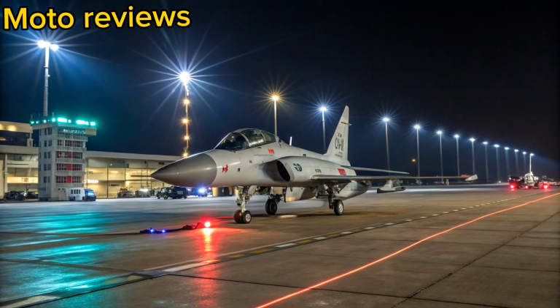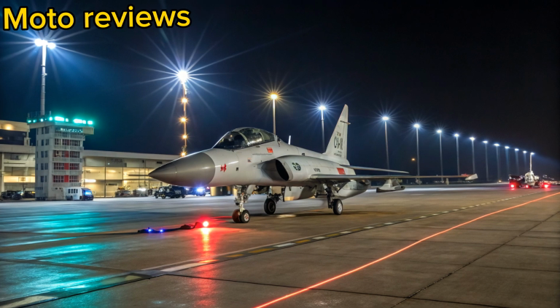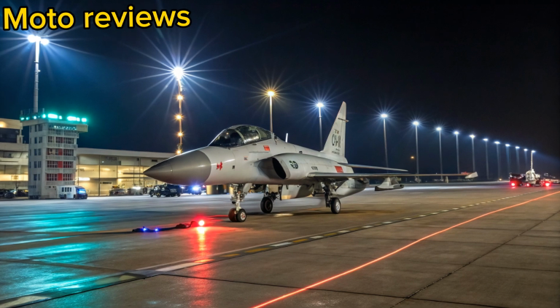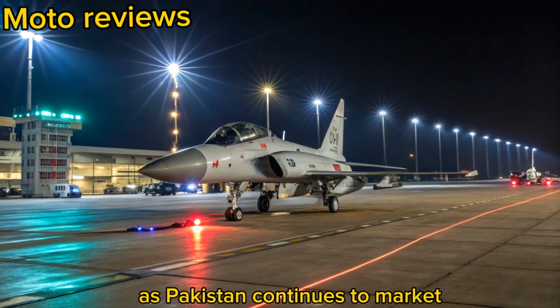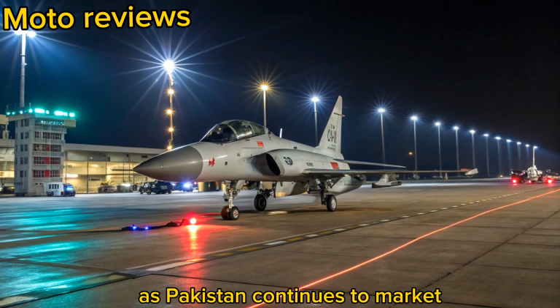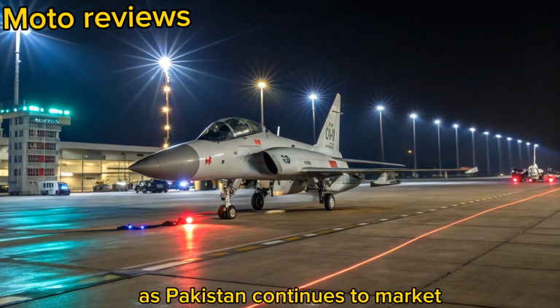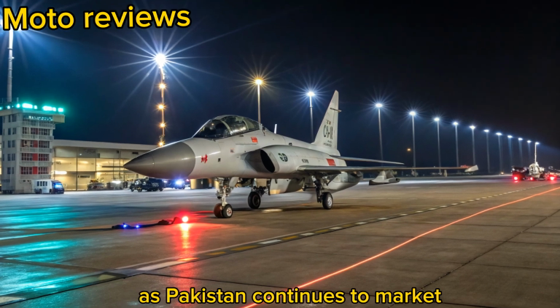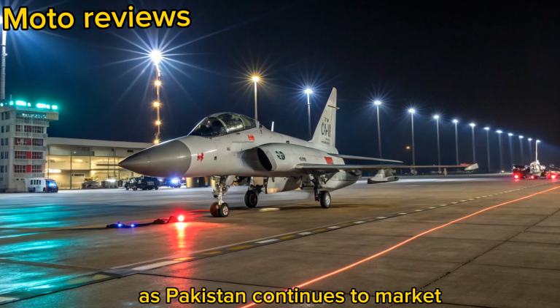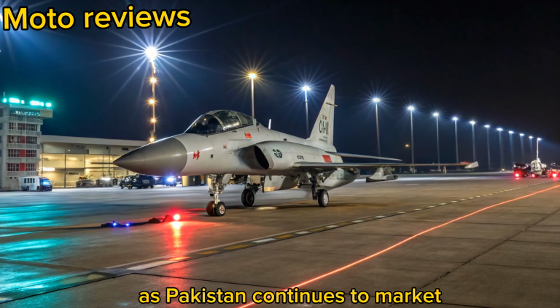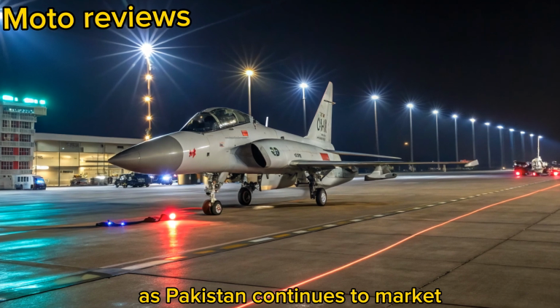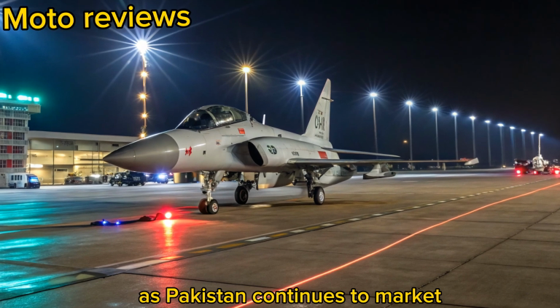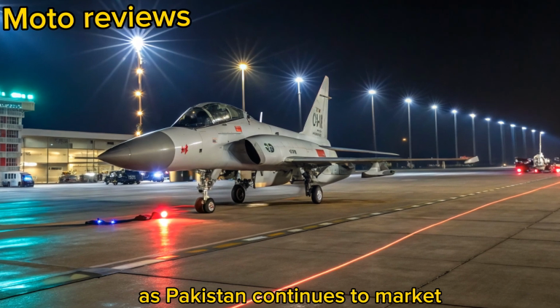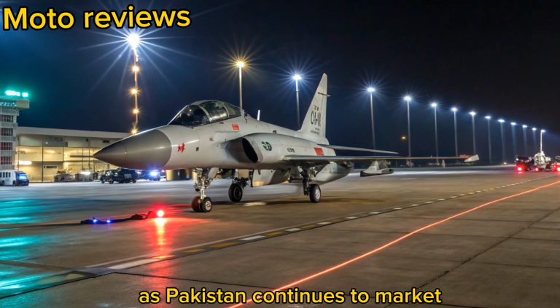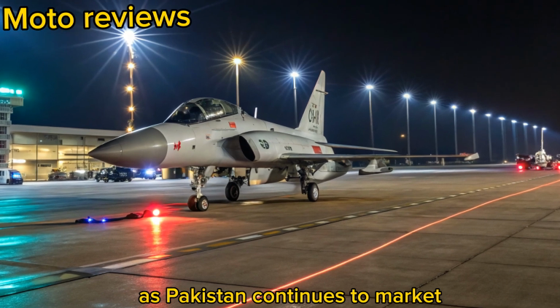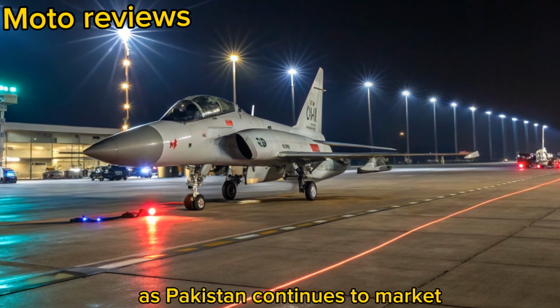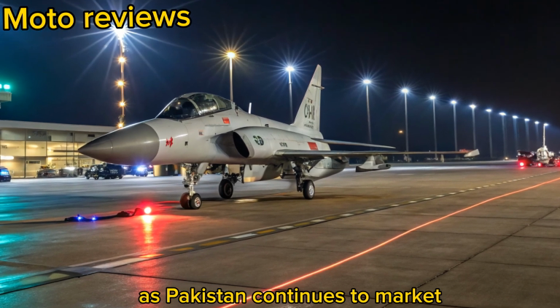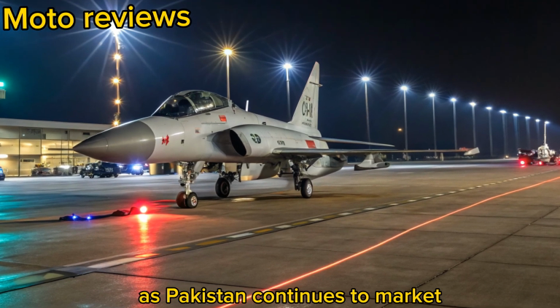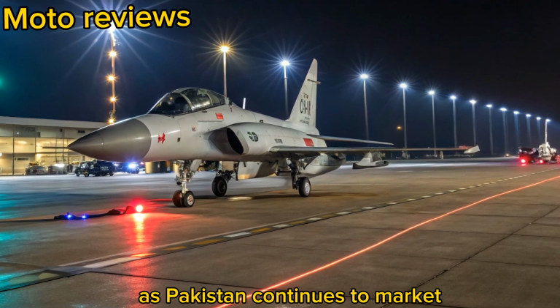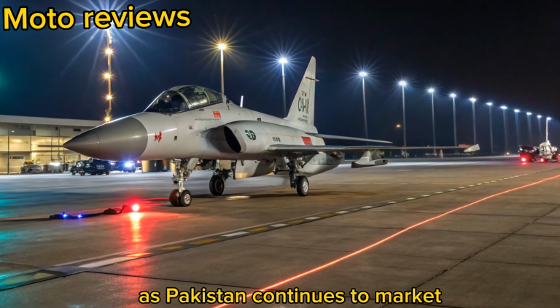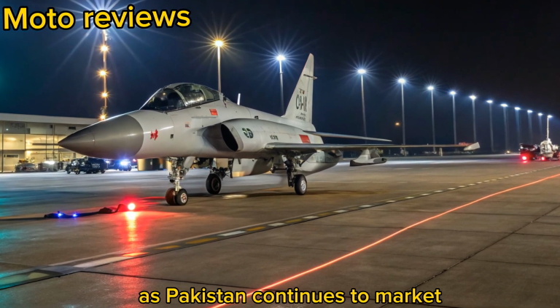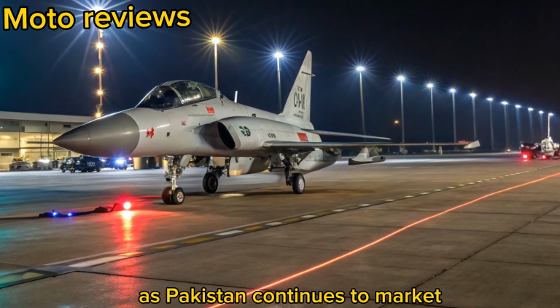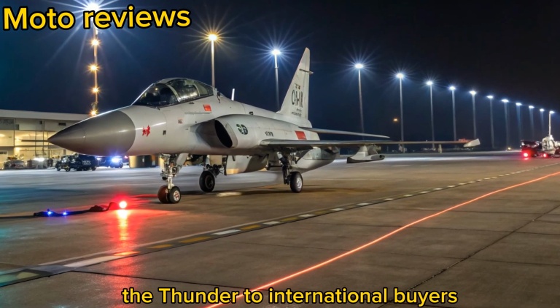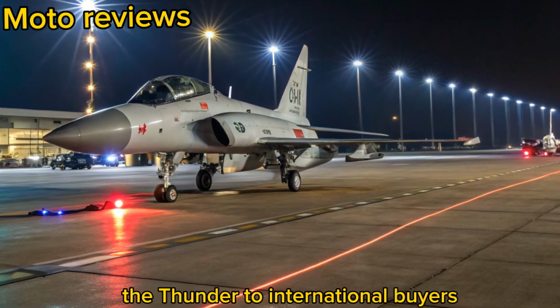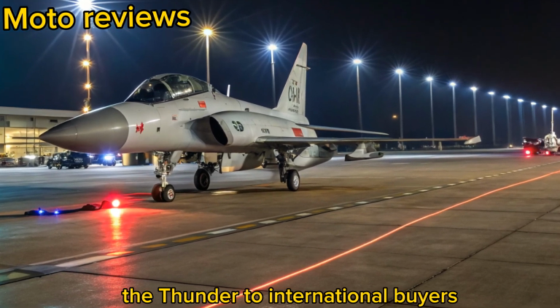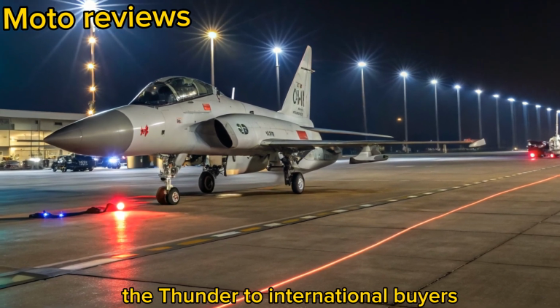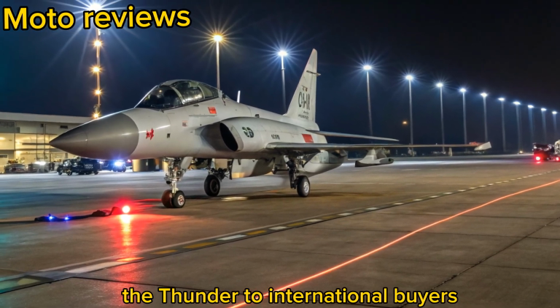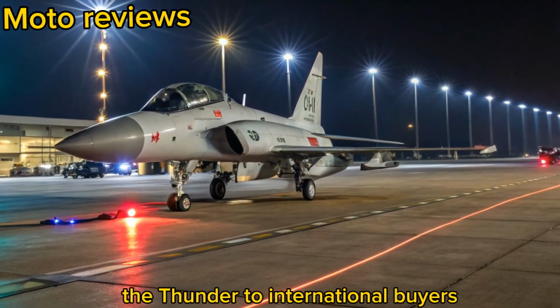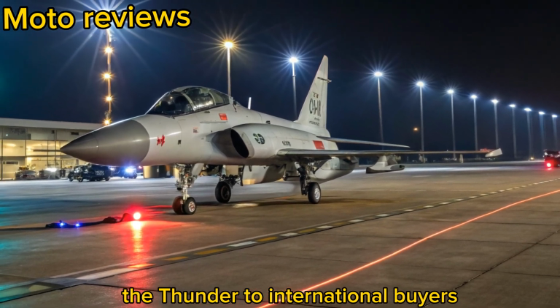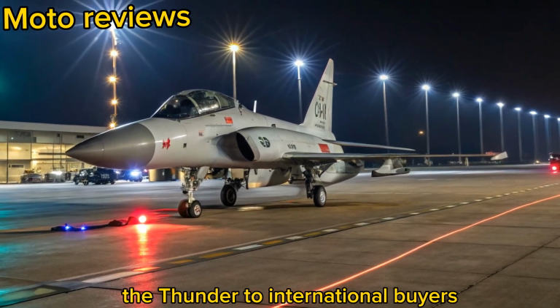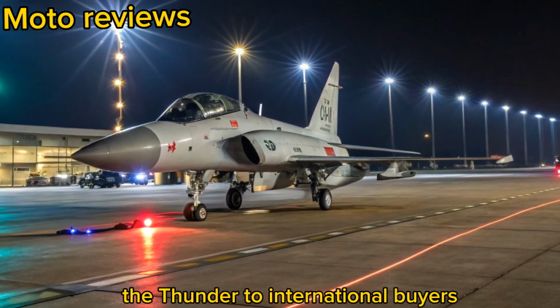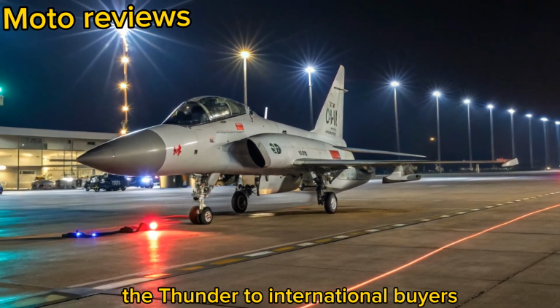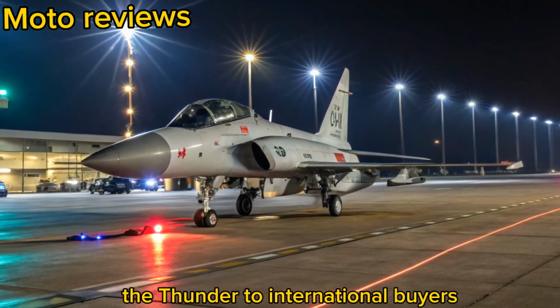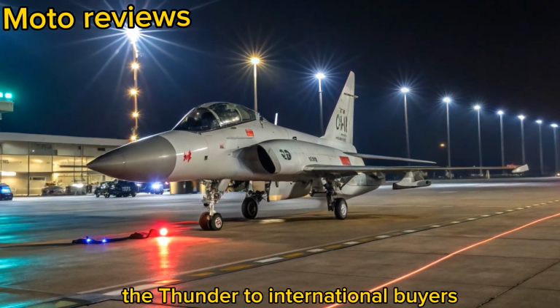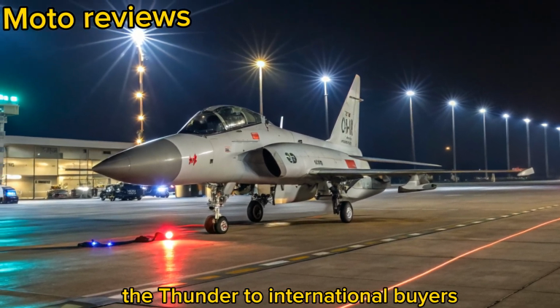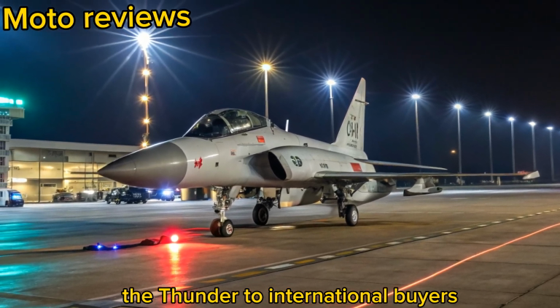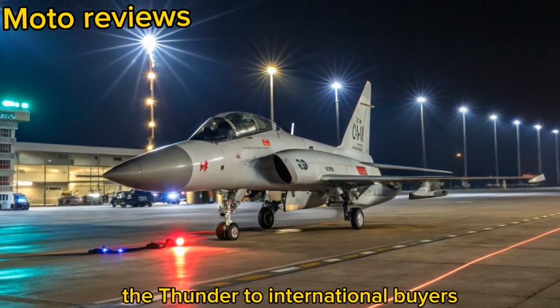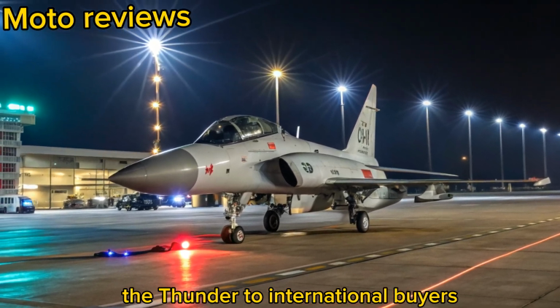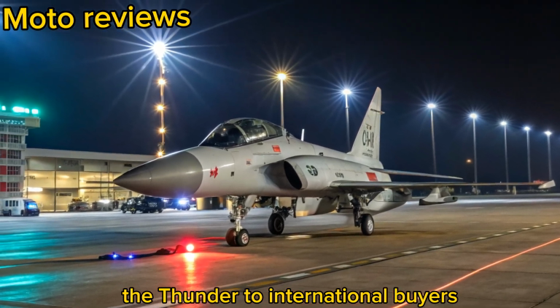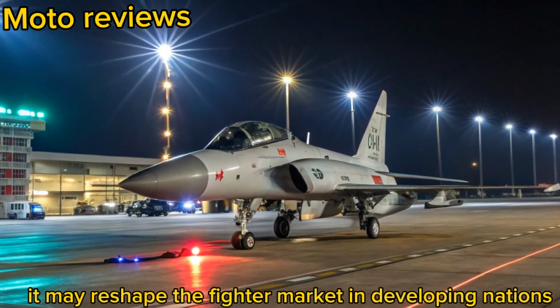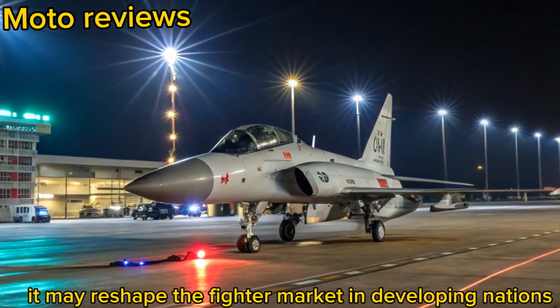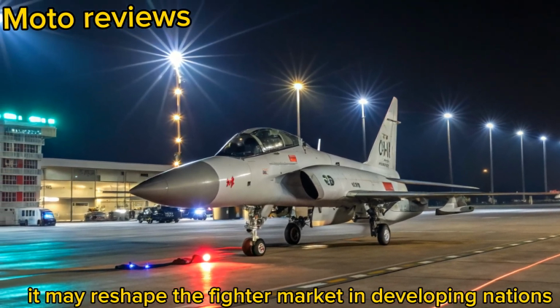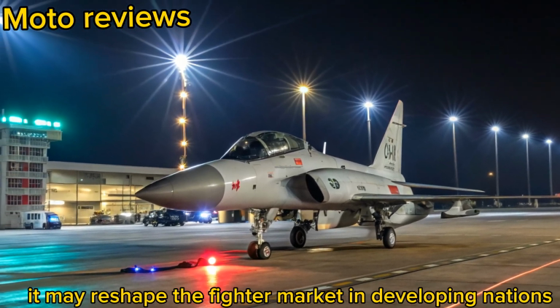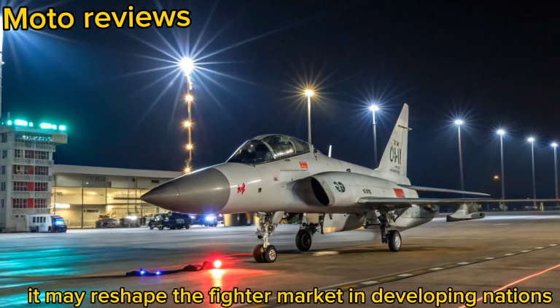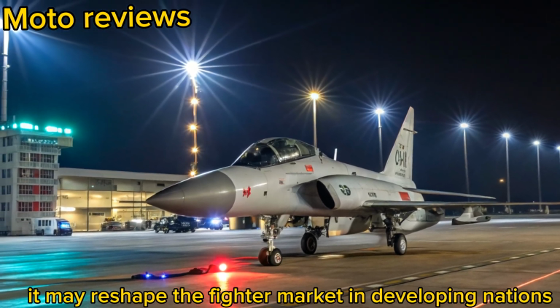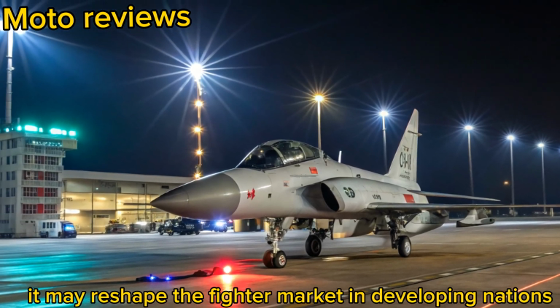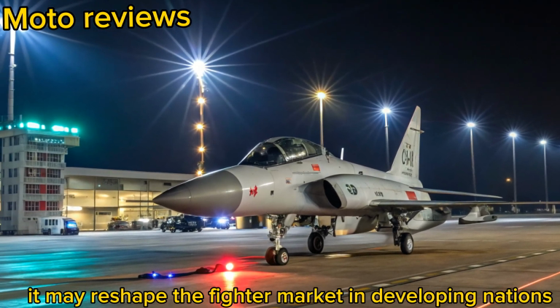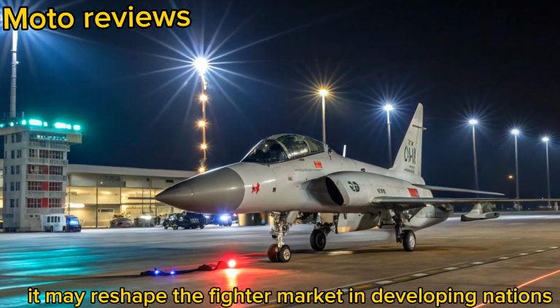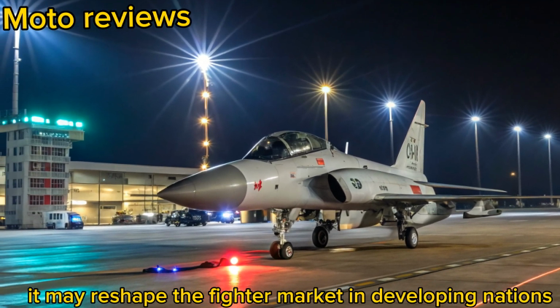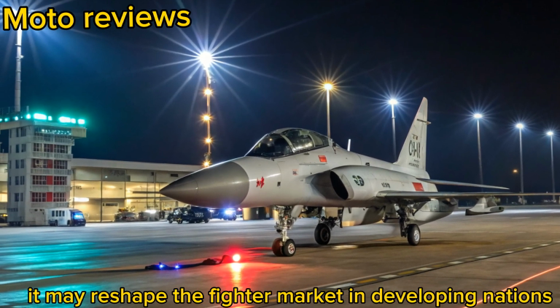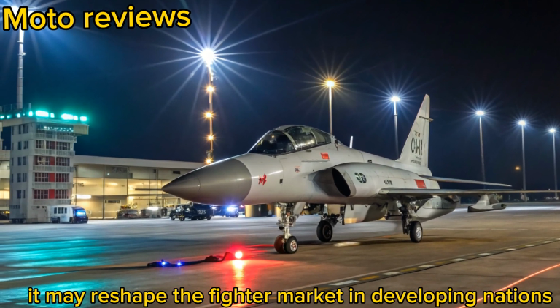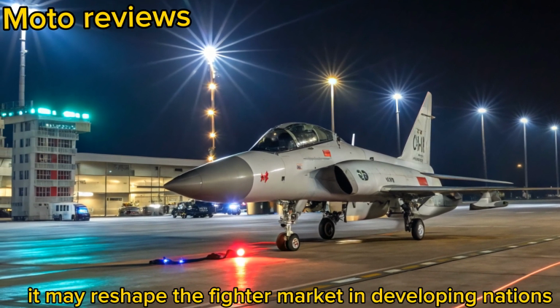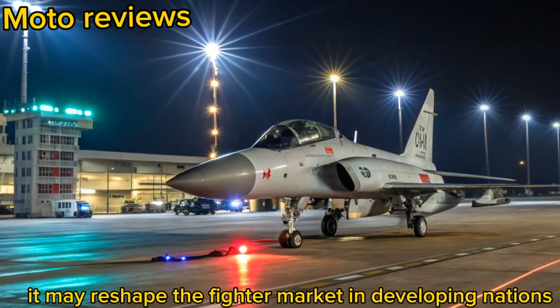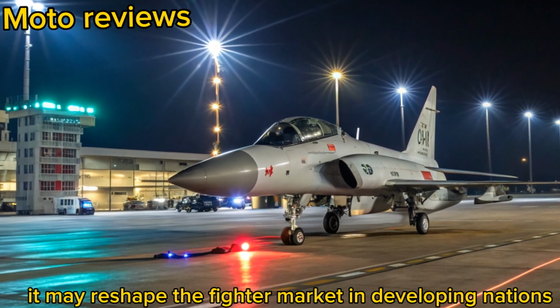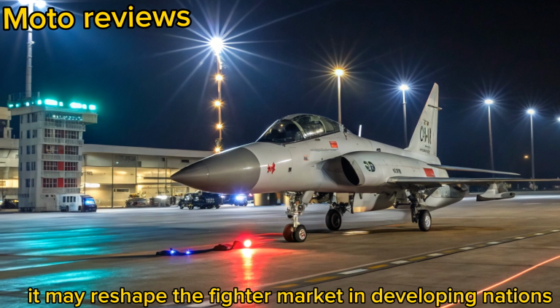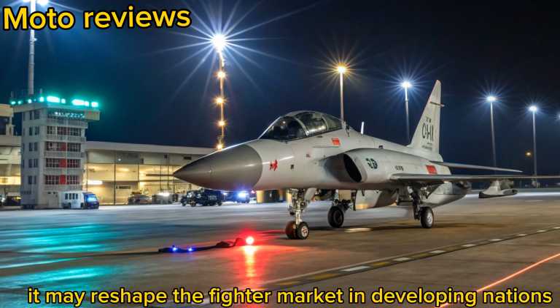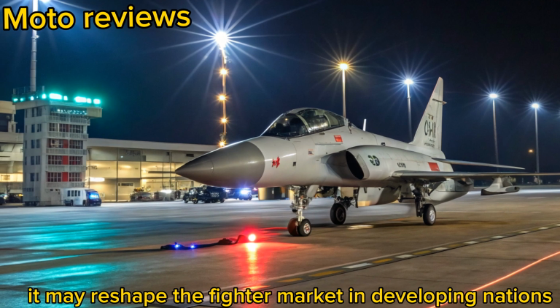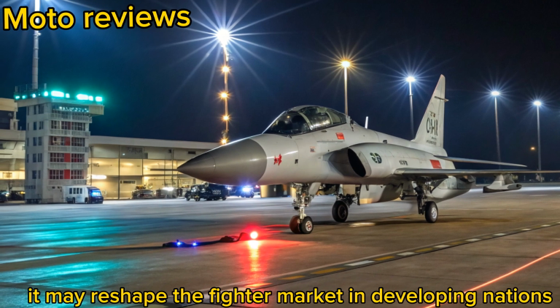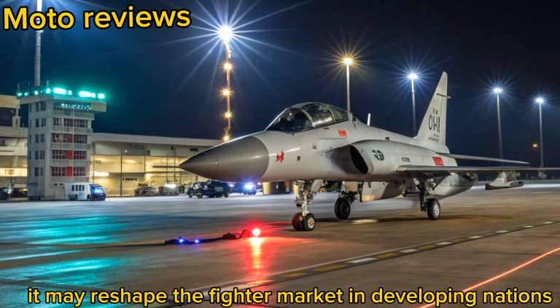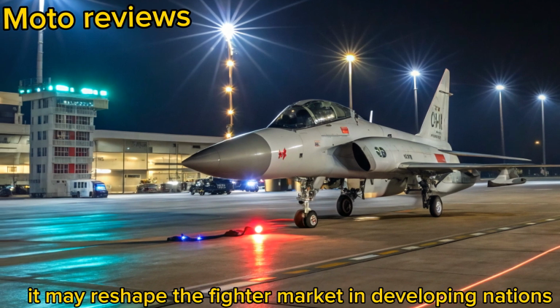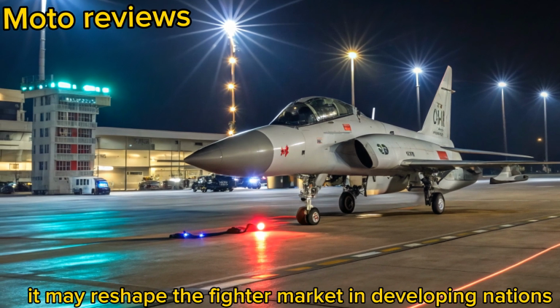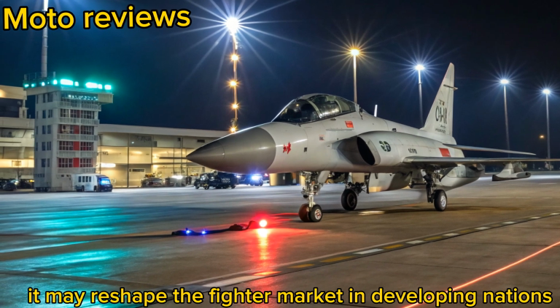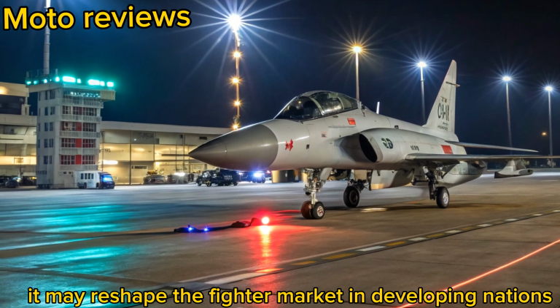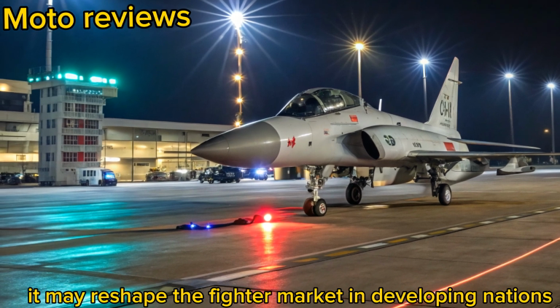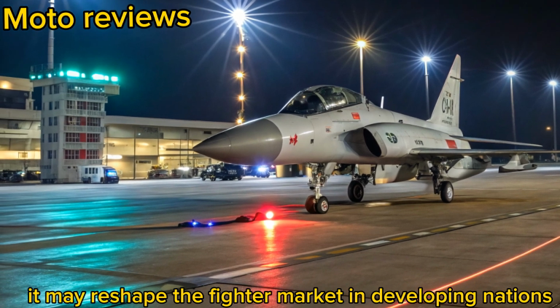As Pakistan continues to market the Thunder to international buyers, it may reshape the fighter market in developing nations.